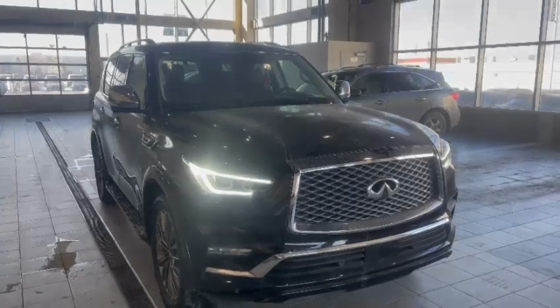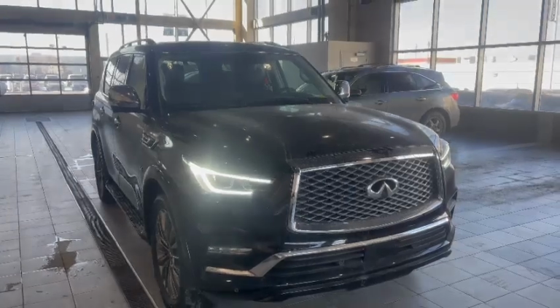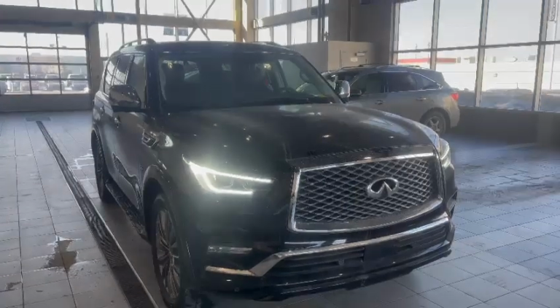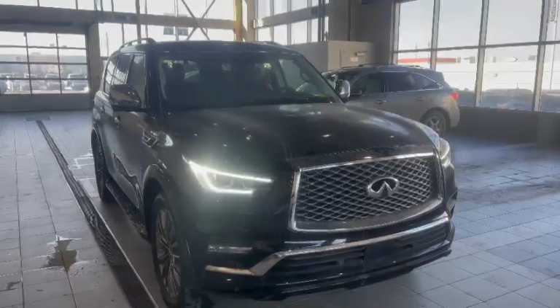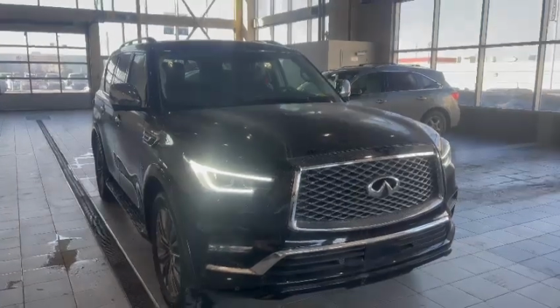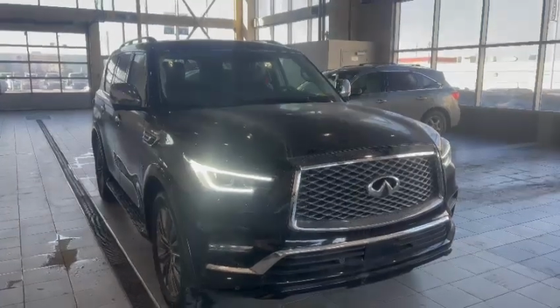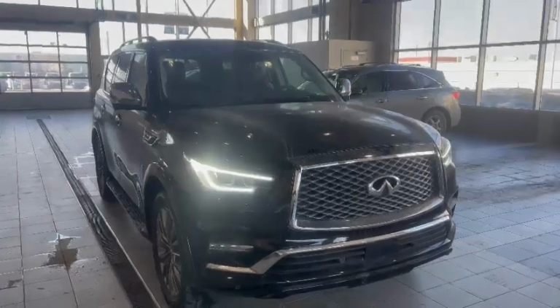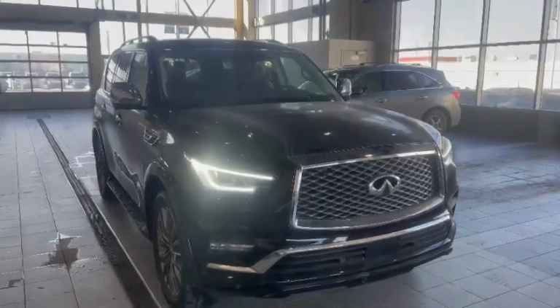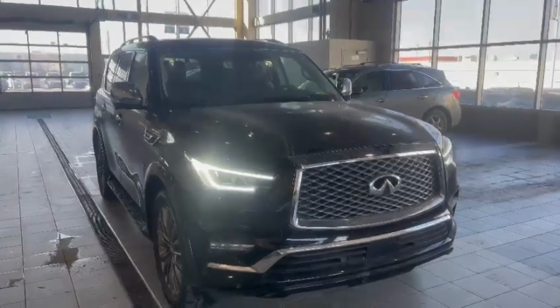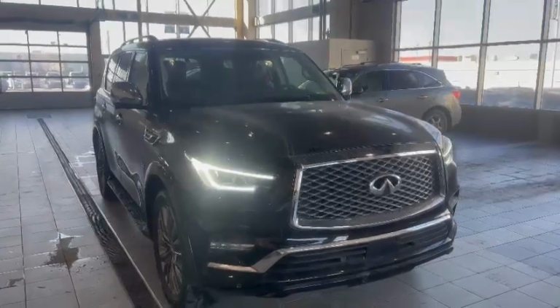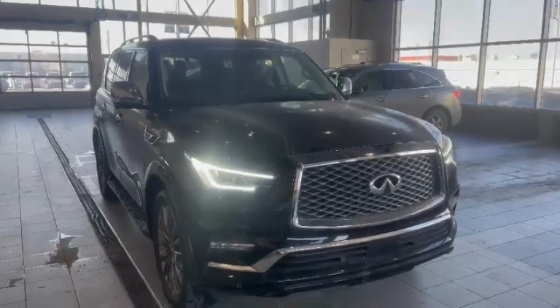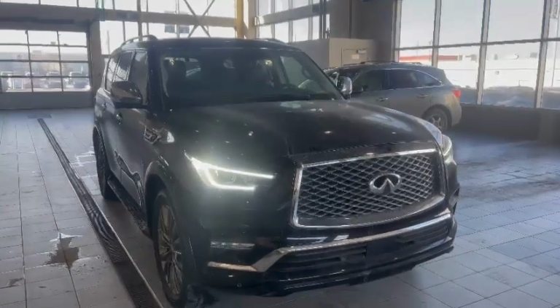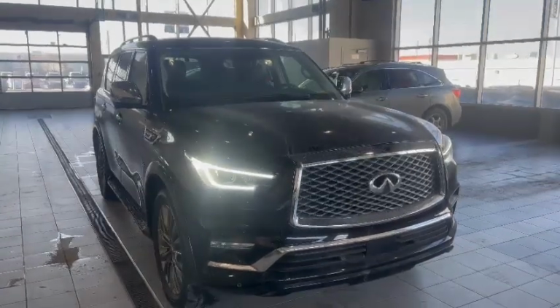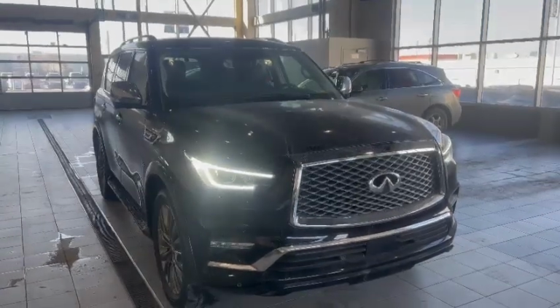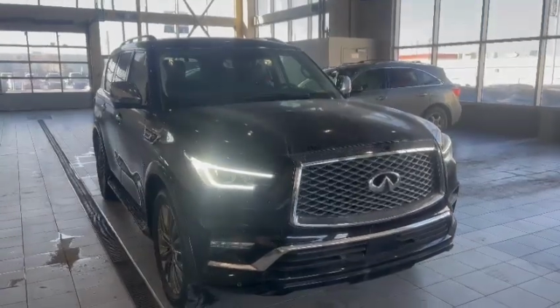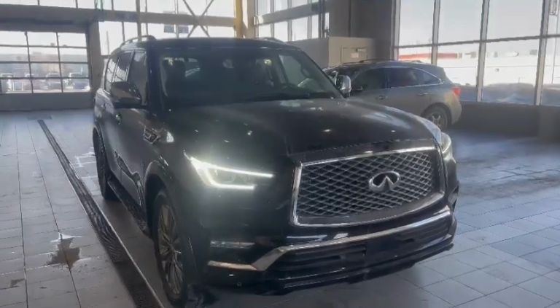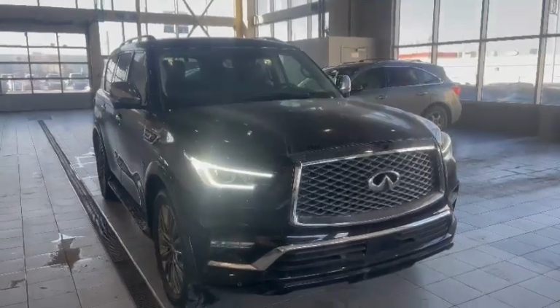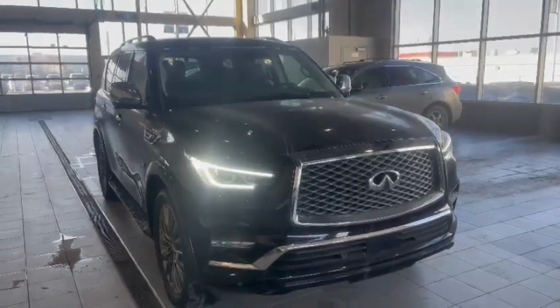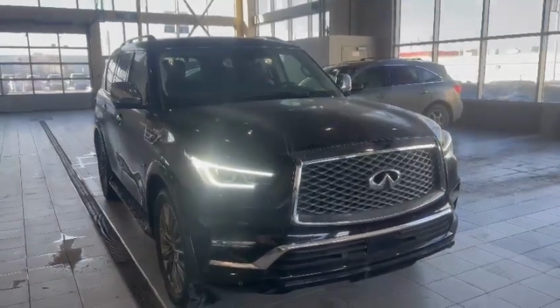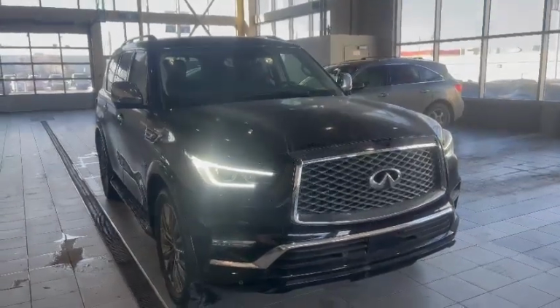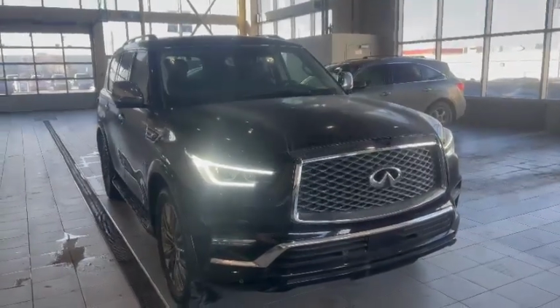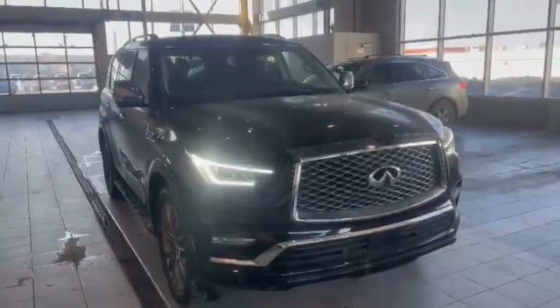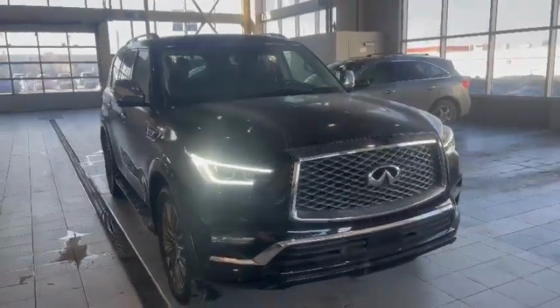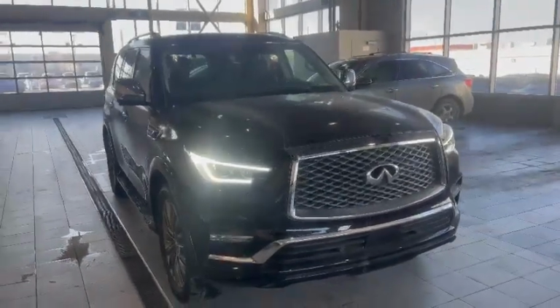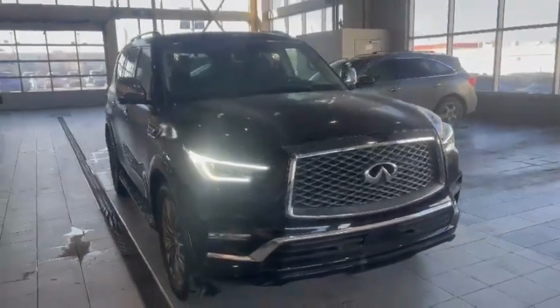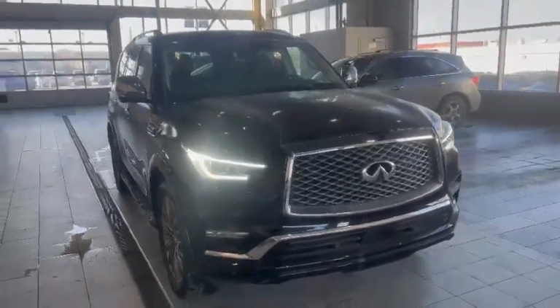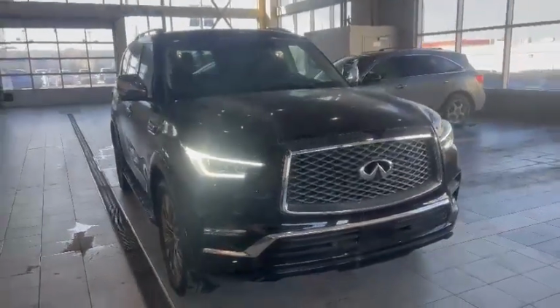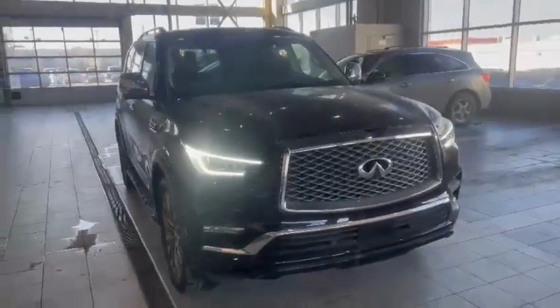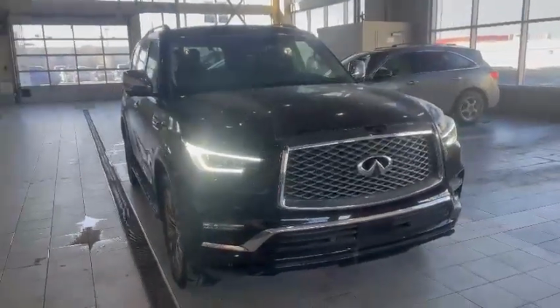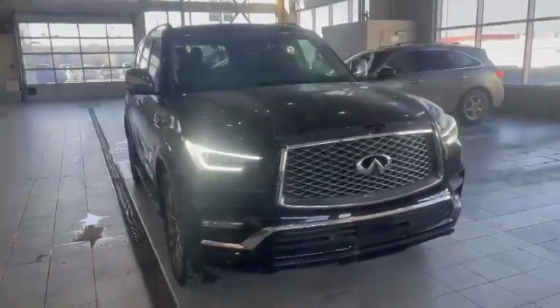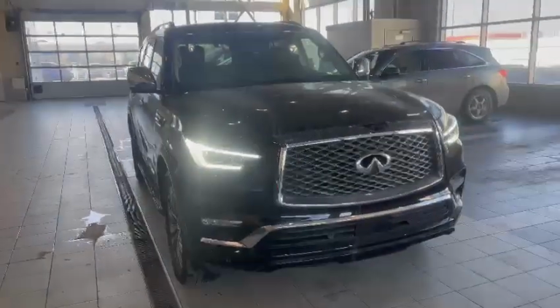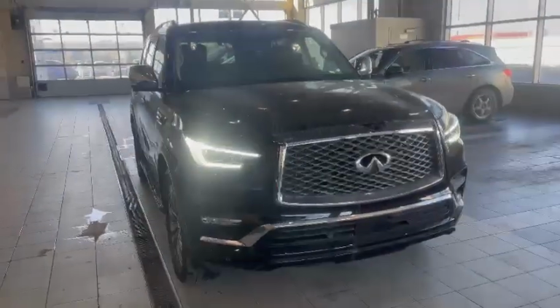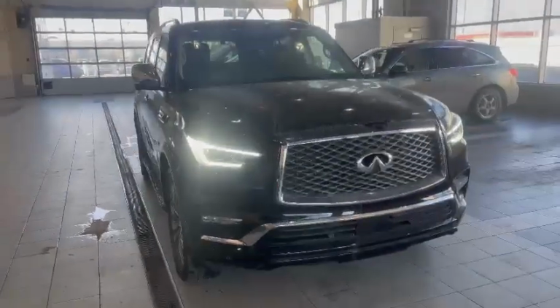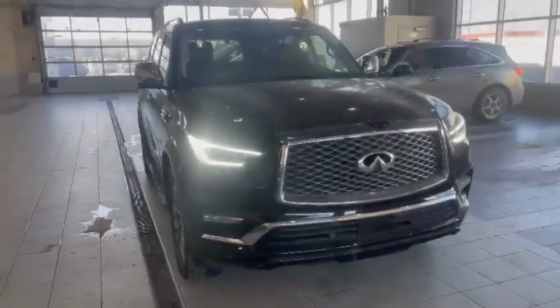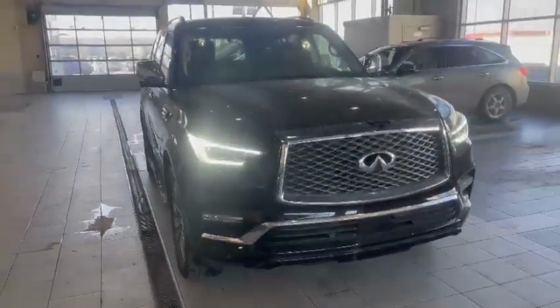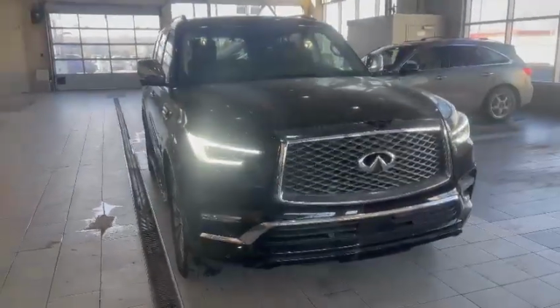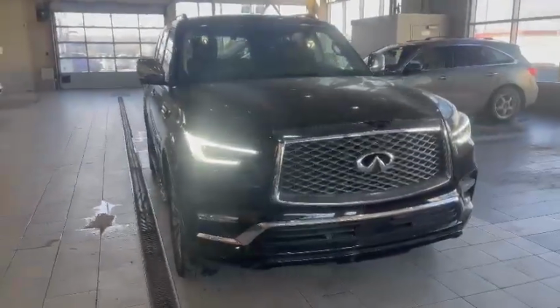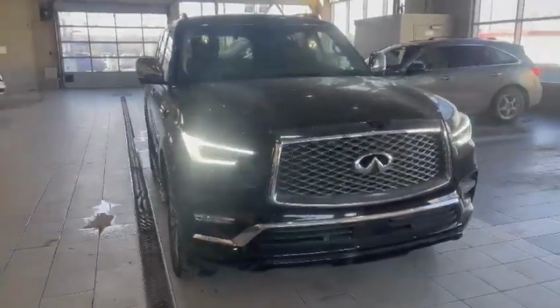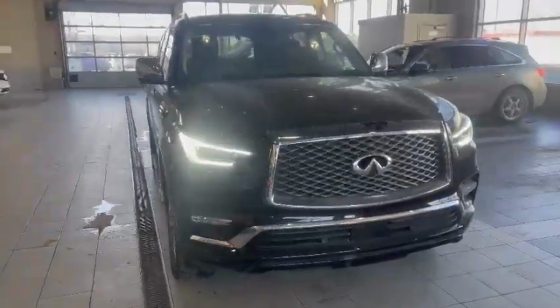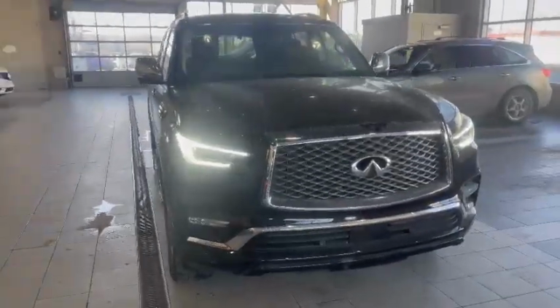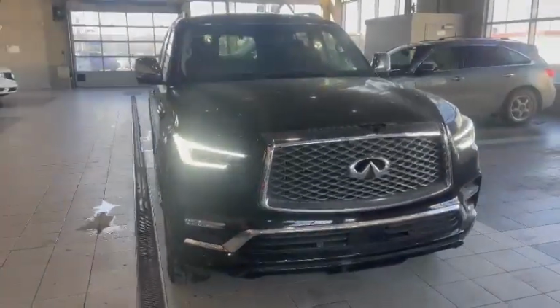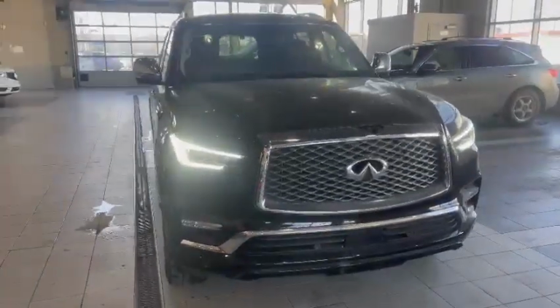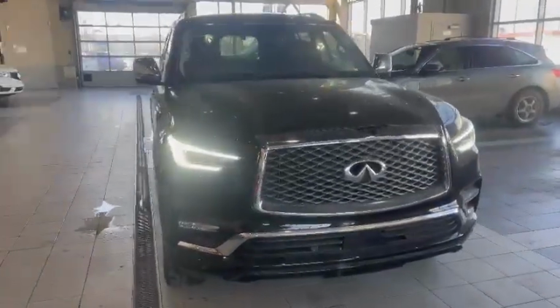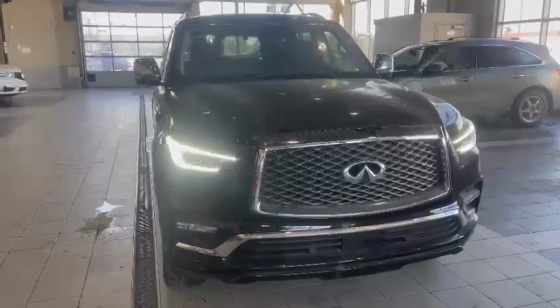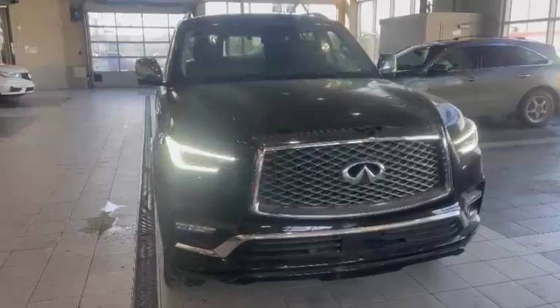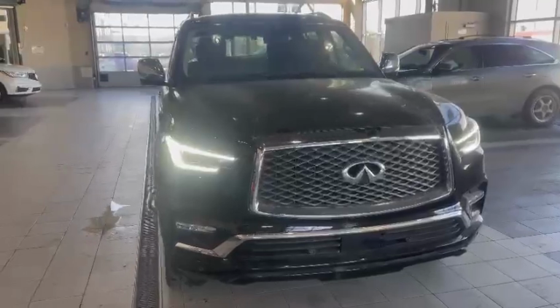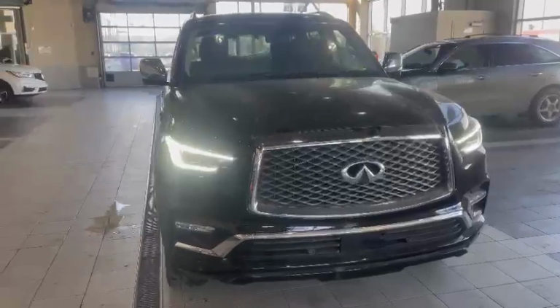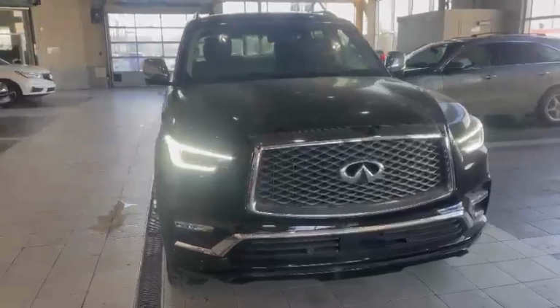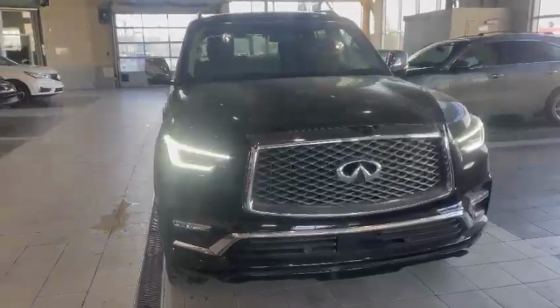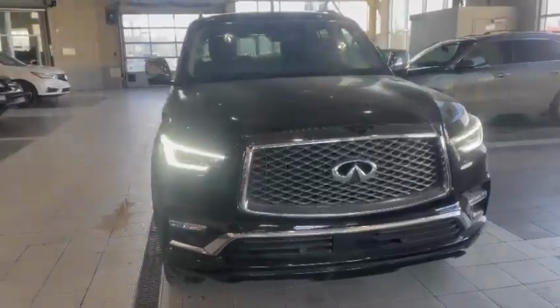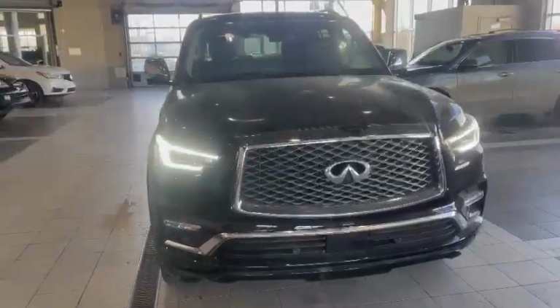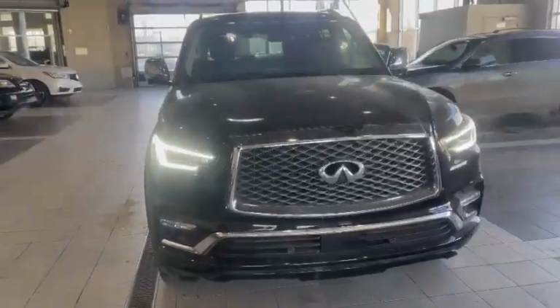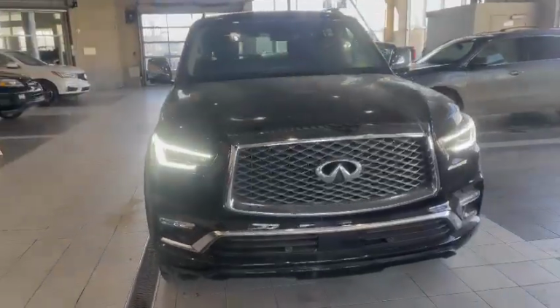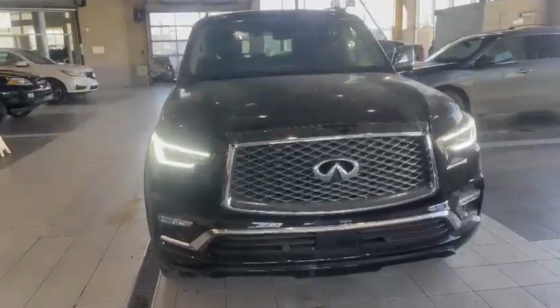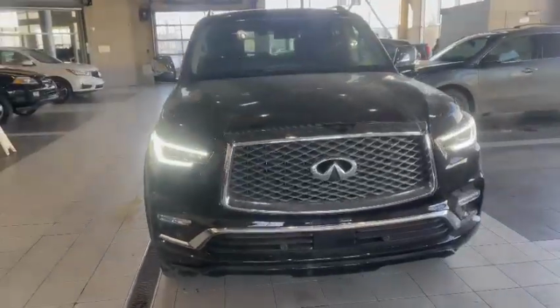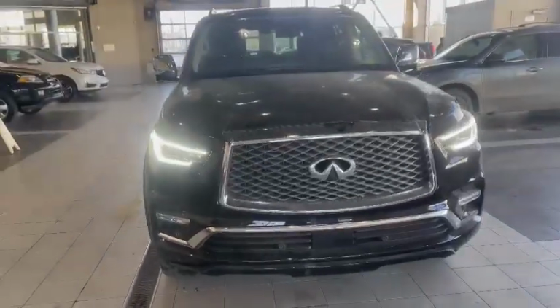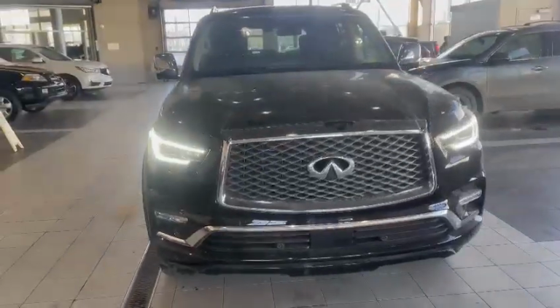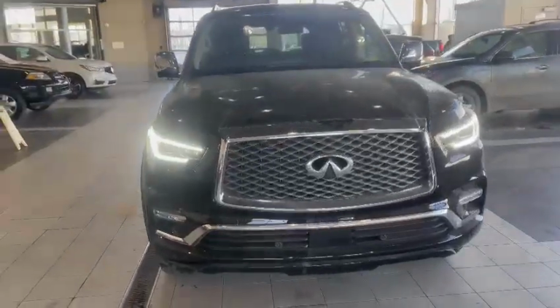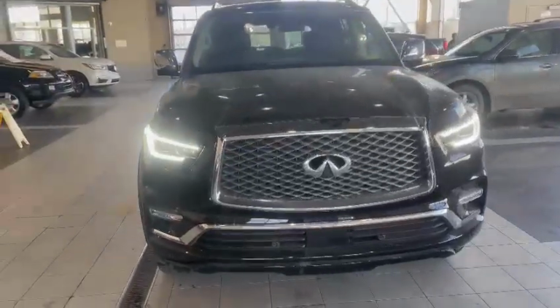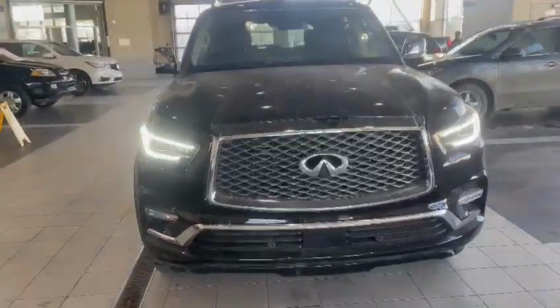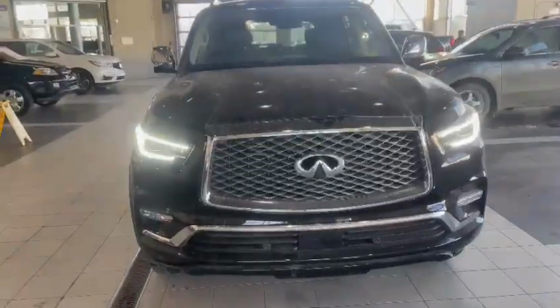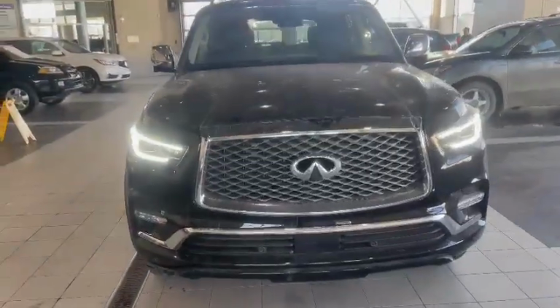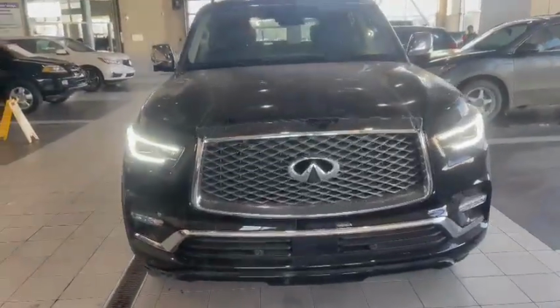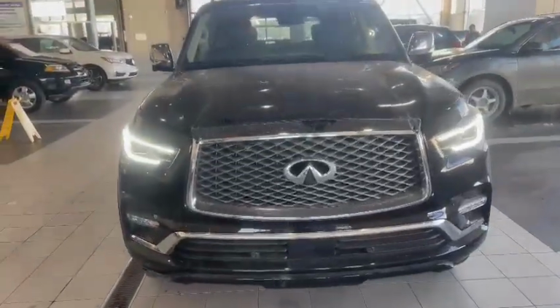Good morning, this is Nick here from Southview Acura. First, I just wanted to thank you so much for the inquiry on this 2019 Infiniti QX80.